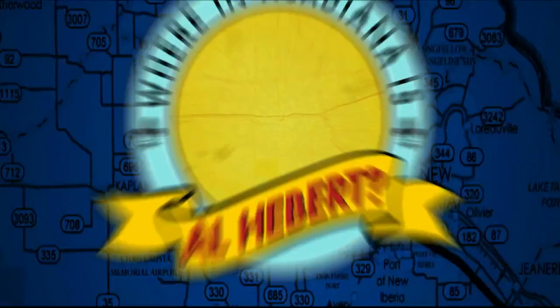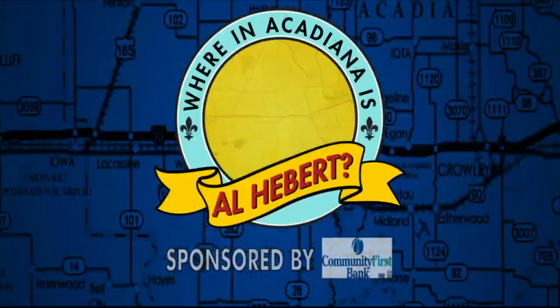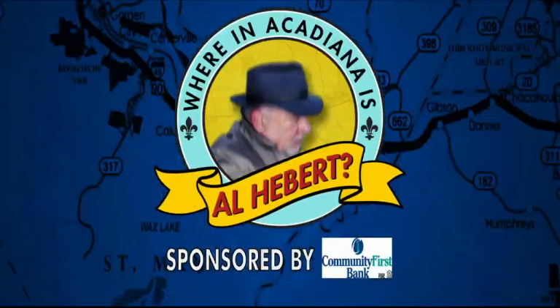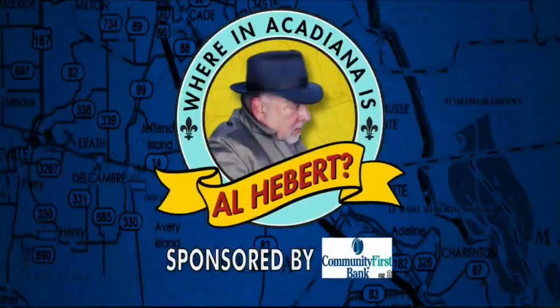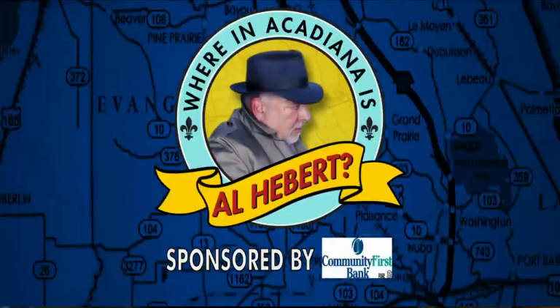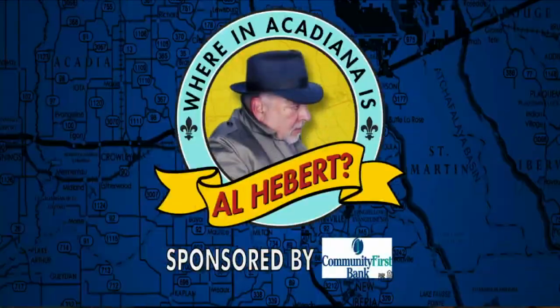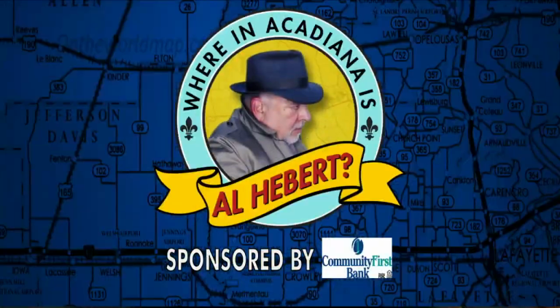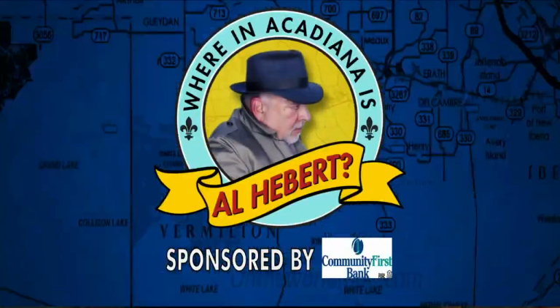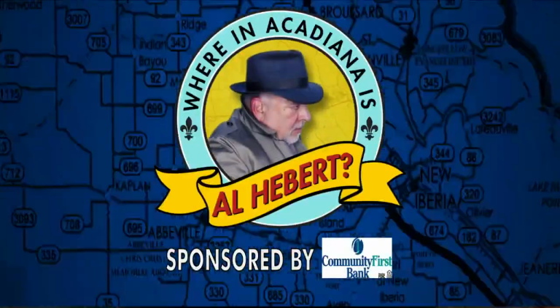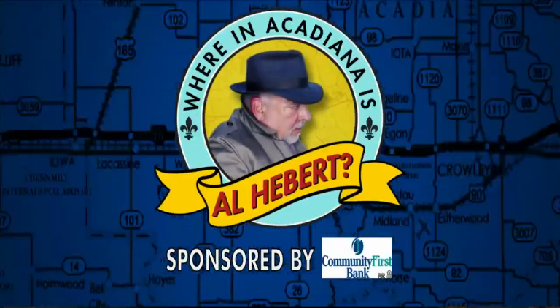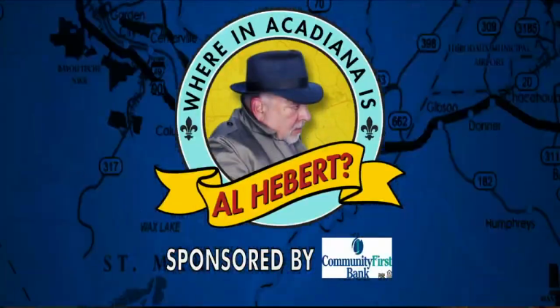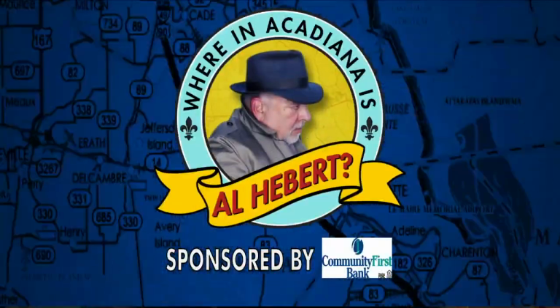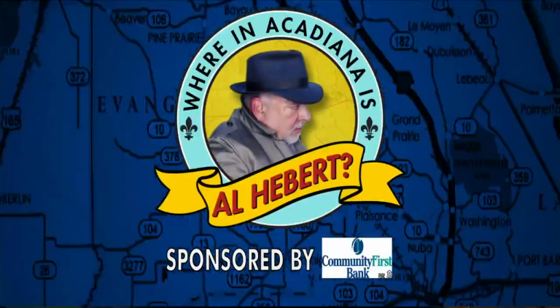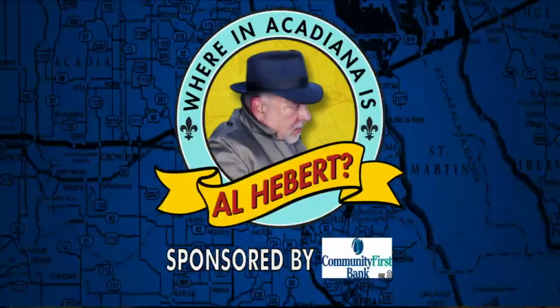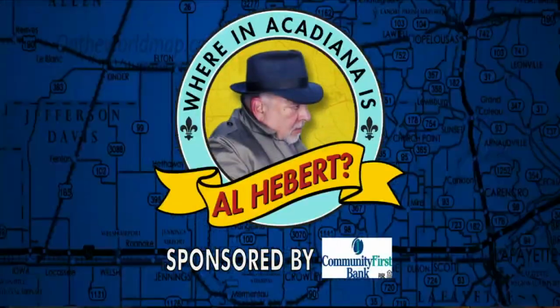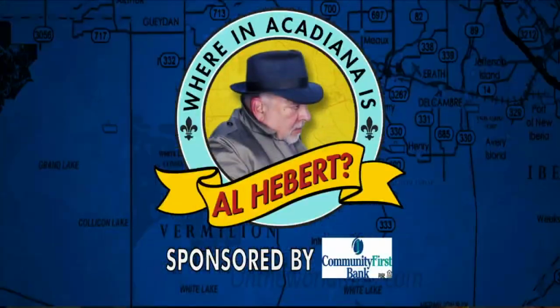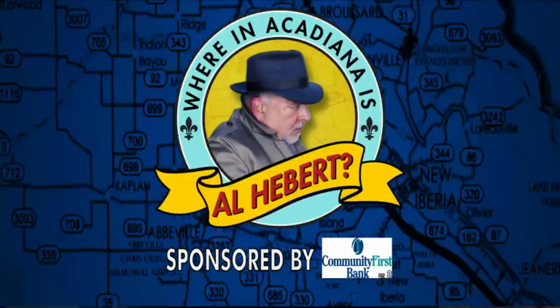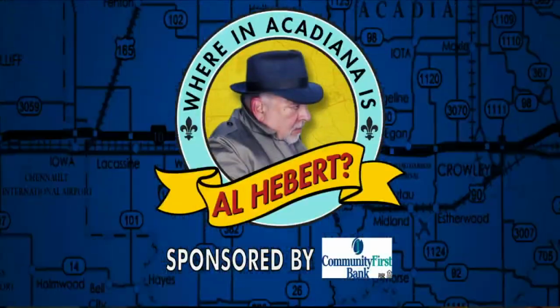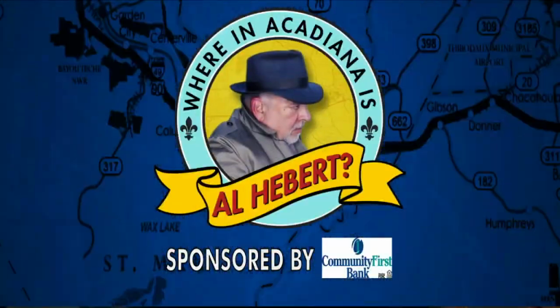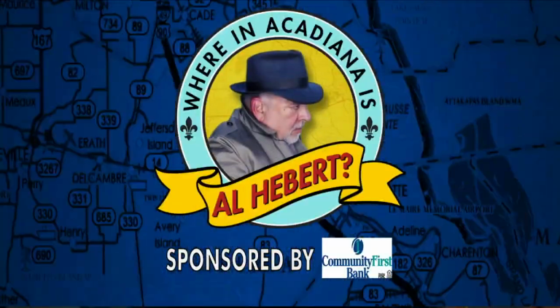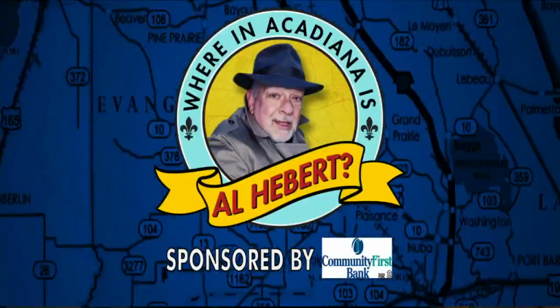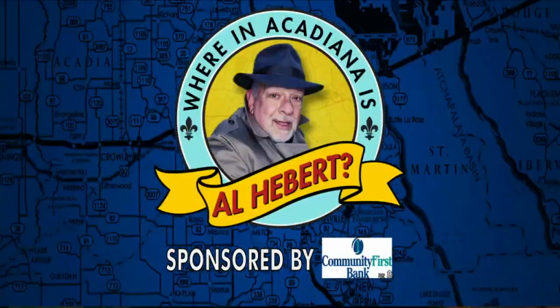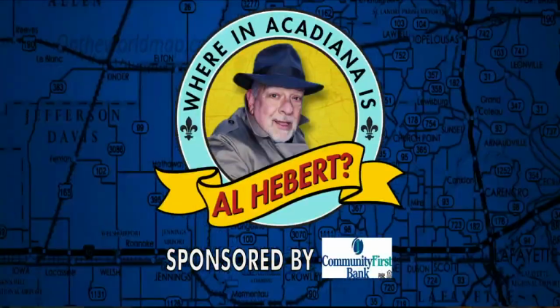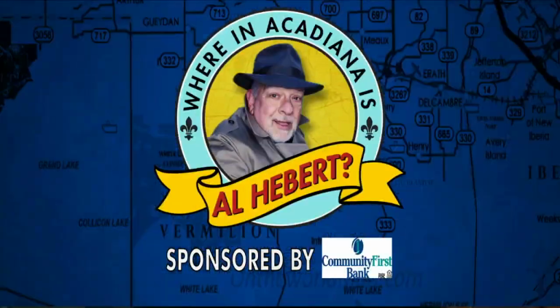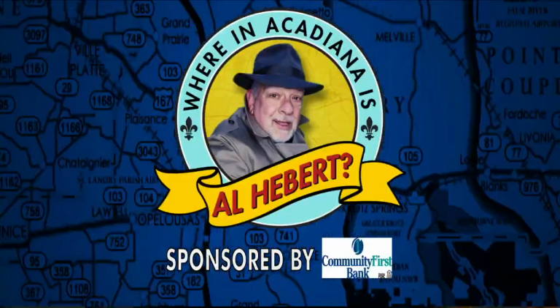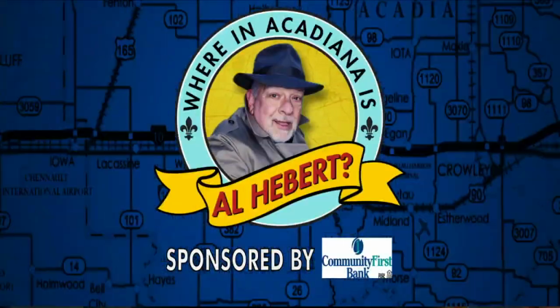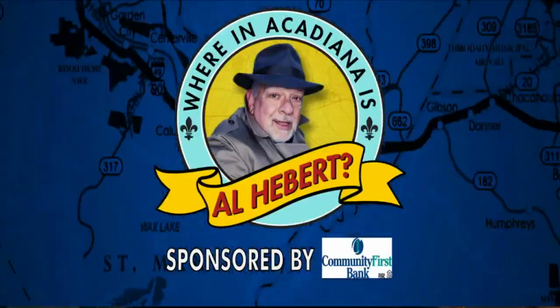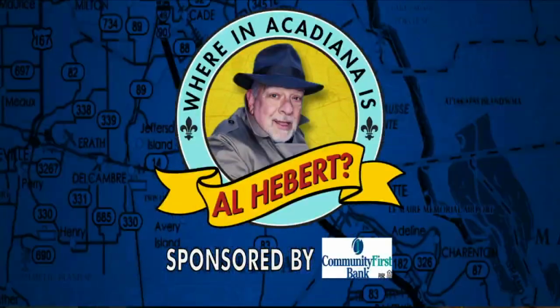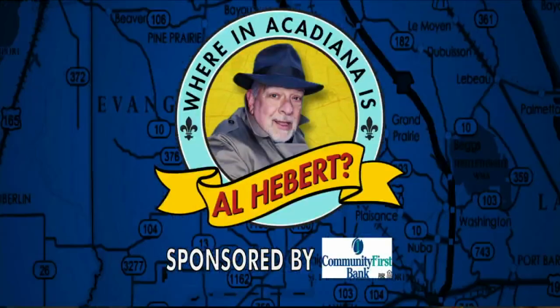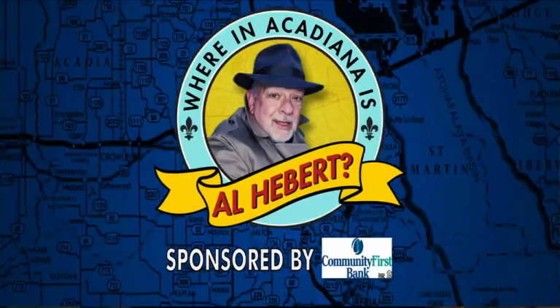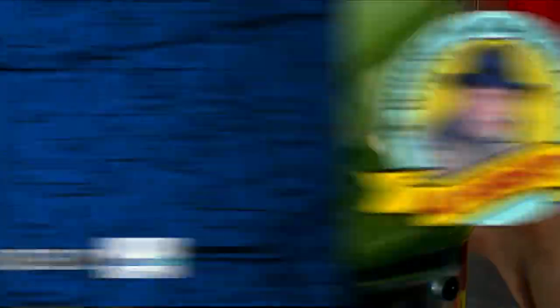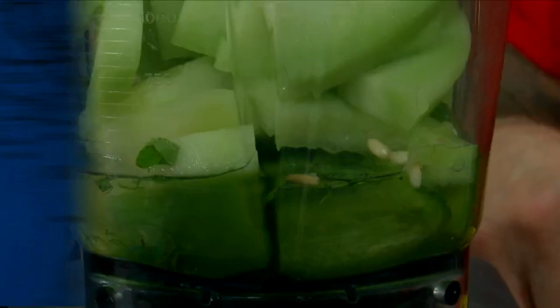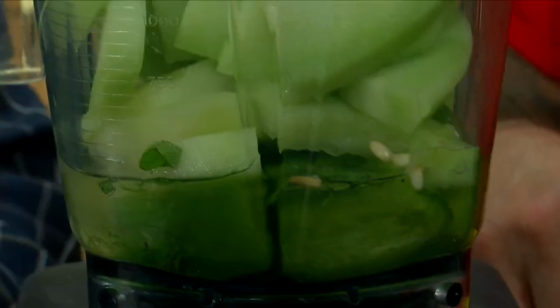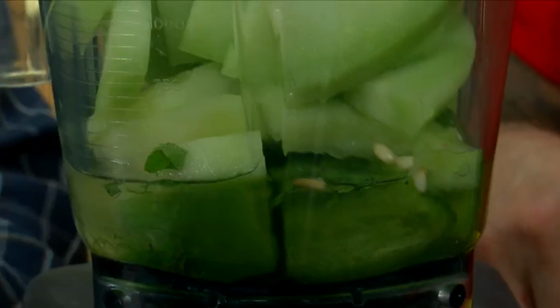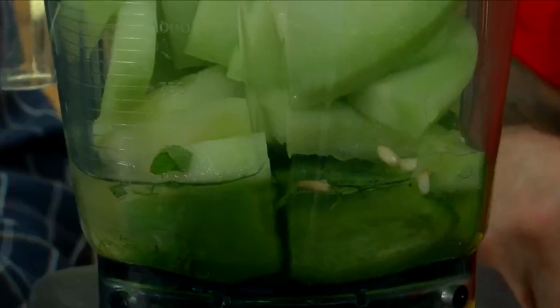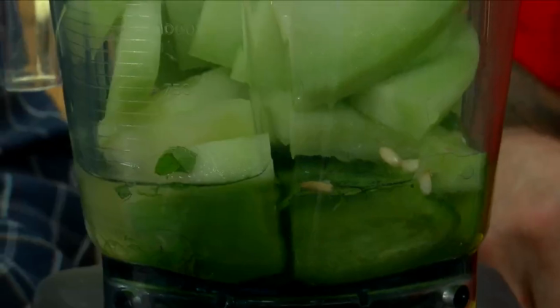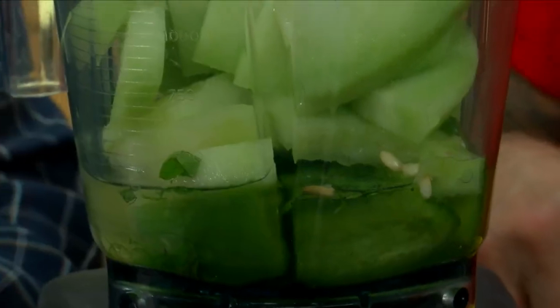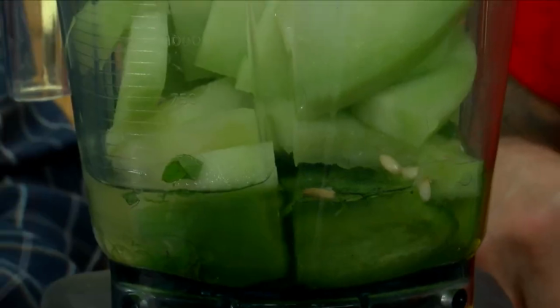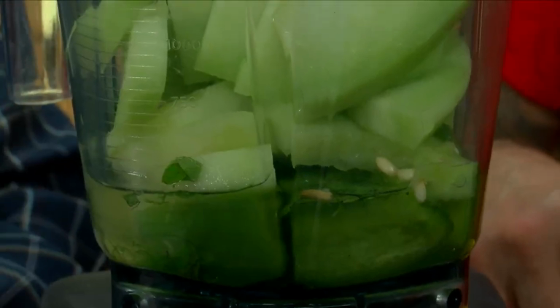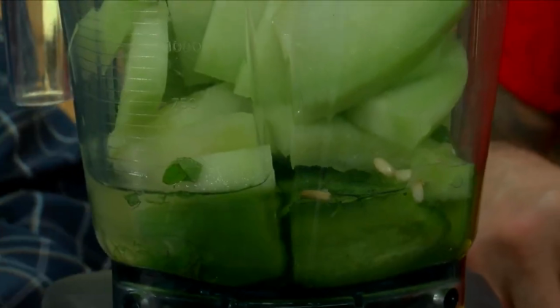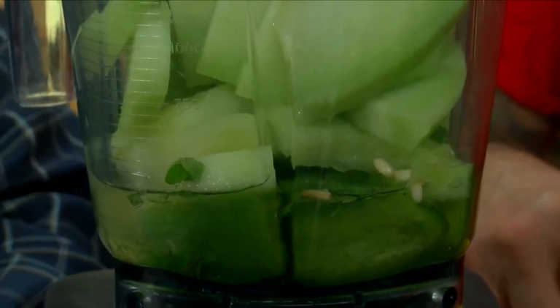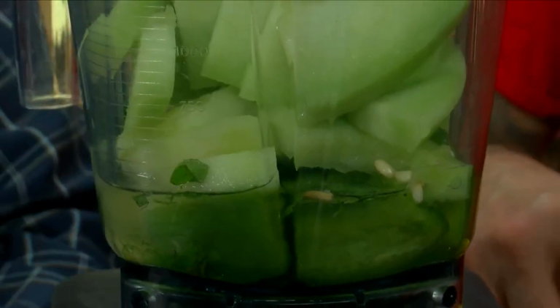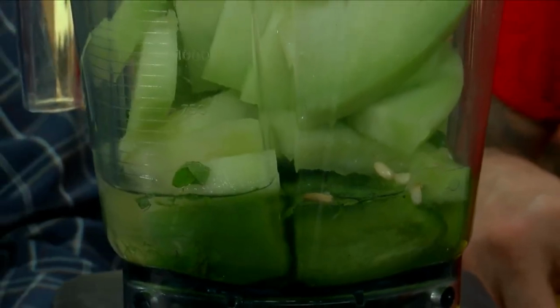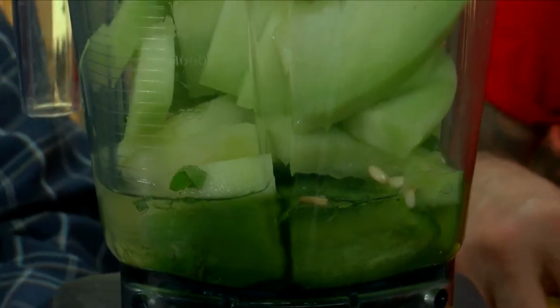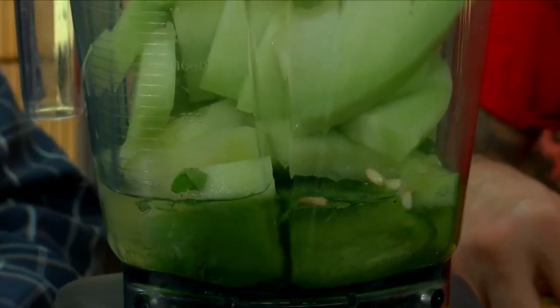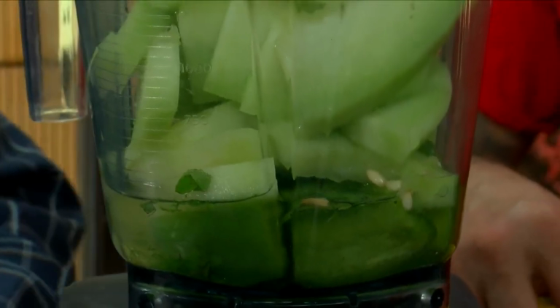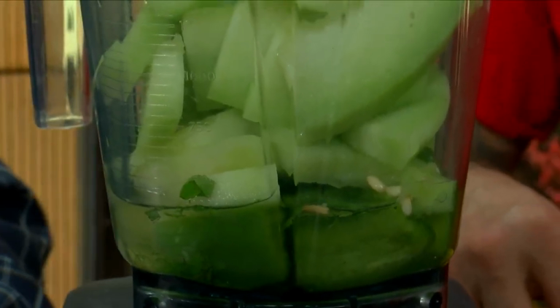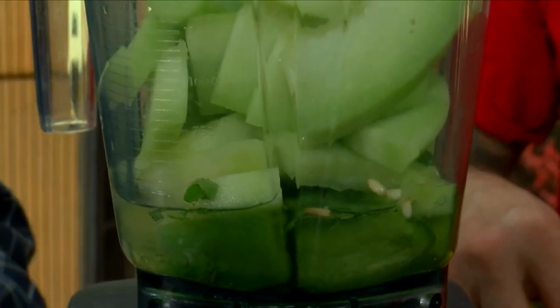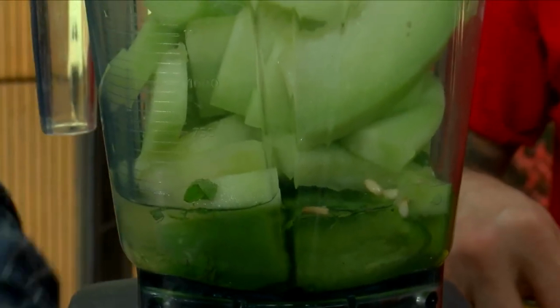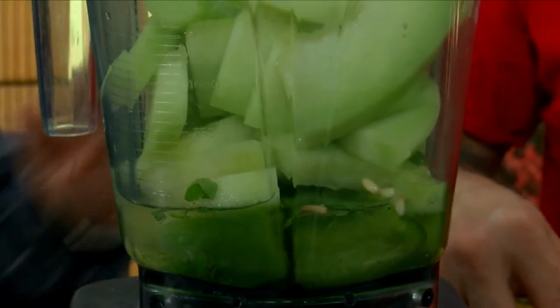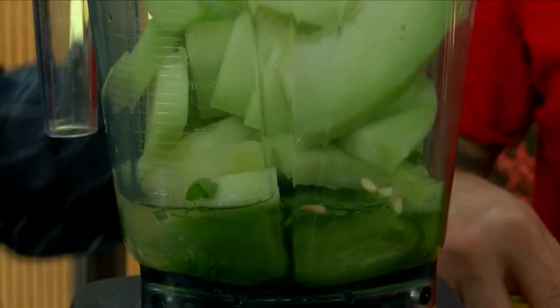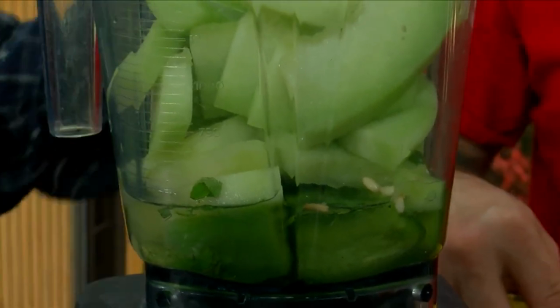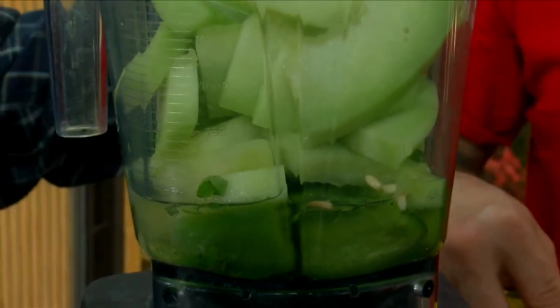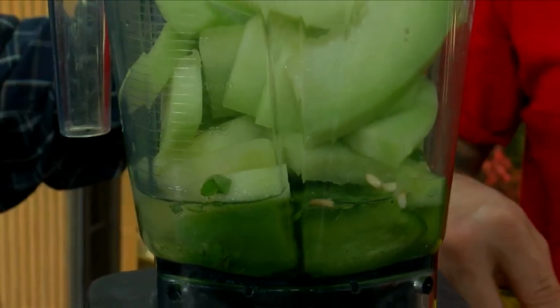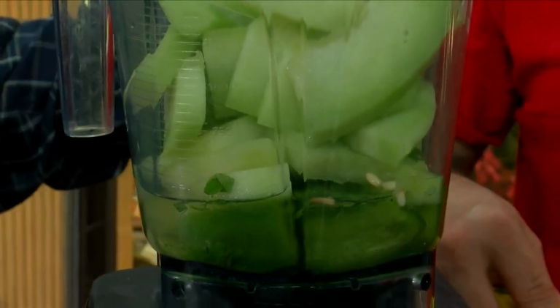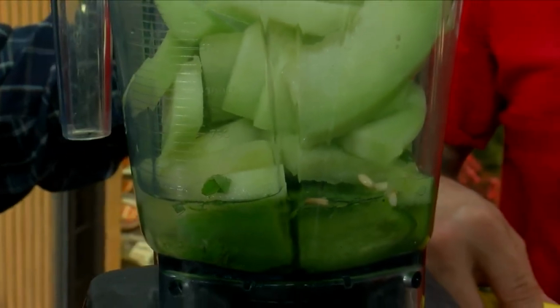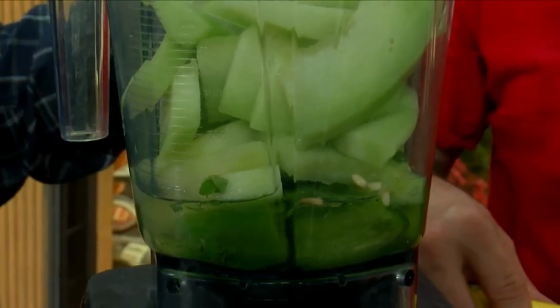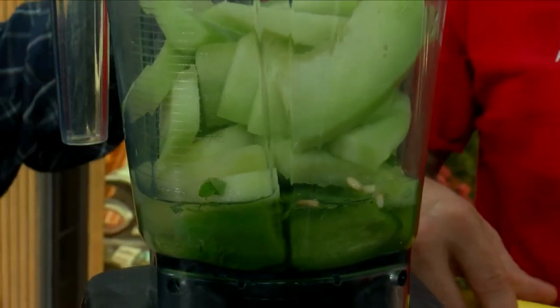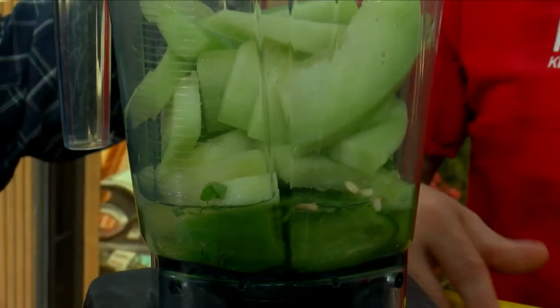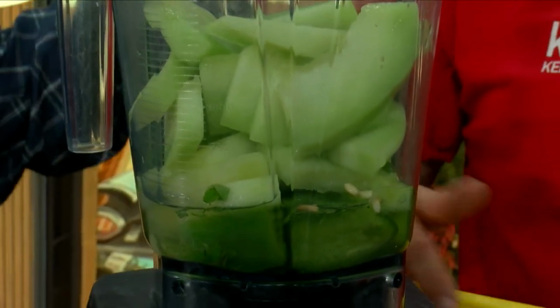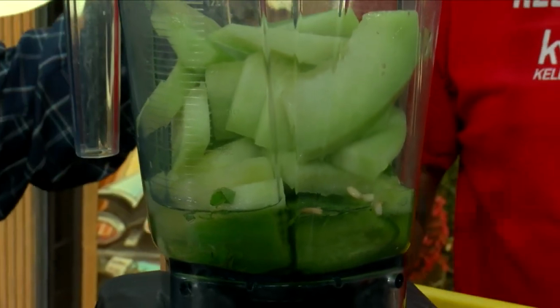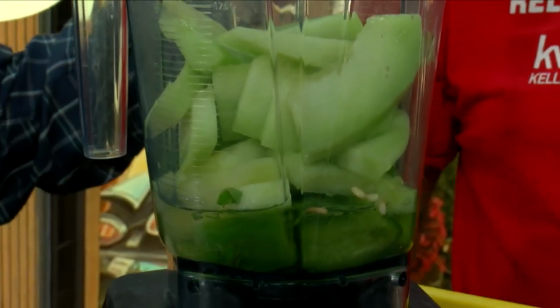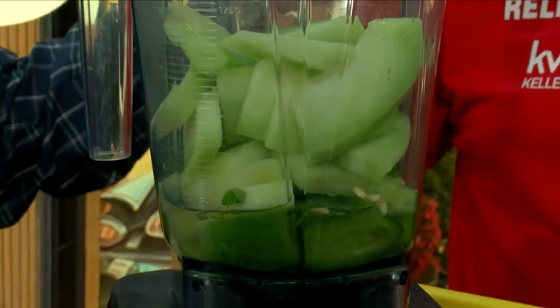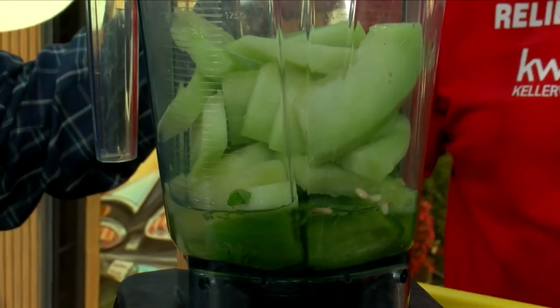Welcome to Acadiana, I'm Oli Bear. Okay, this is so cool — Paul Ayo is here. Paul Ayo Food.